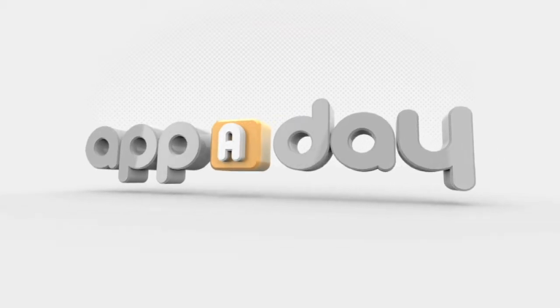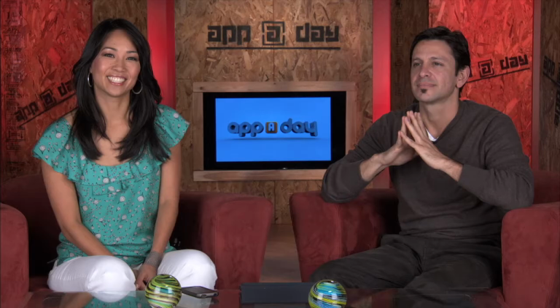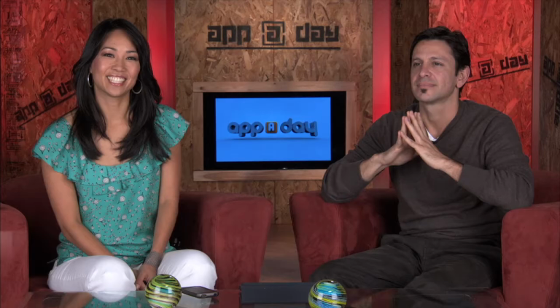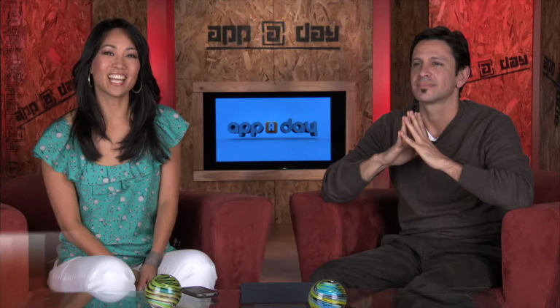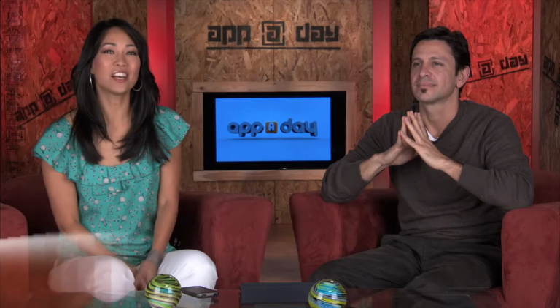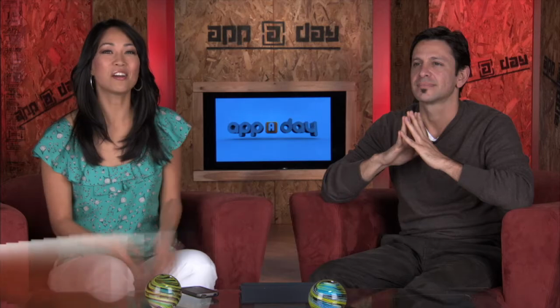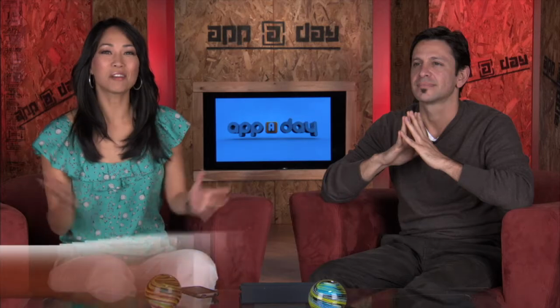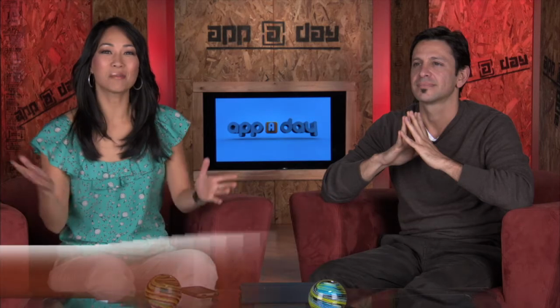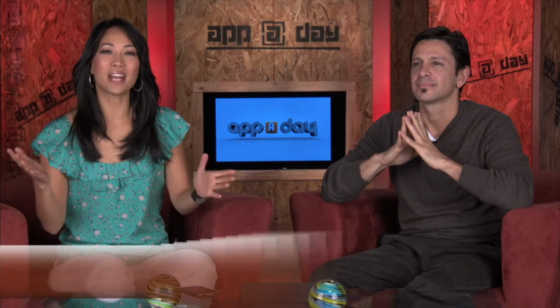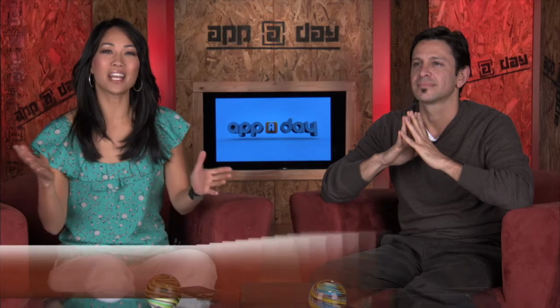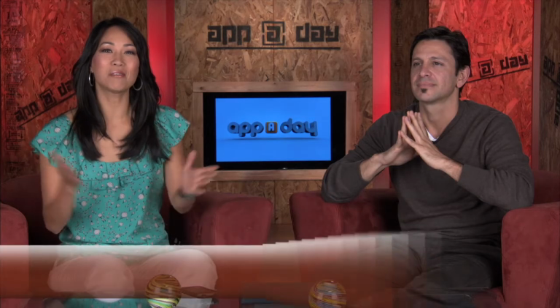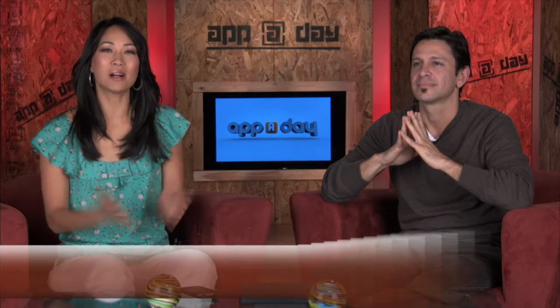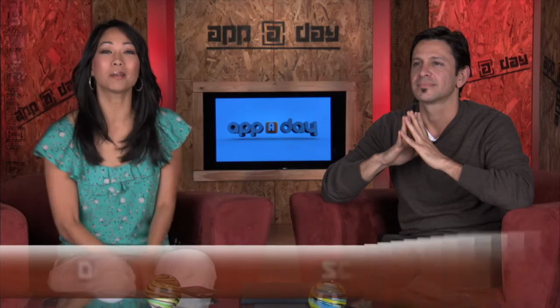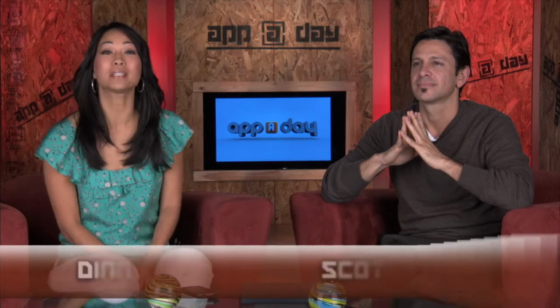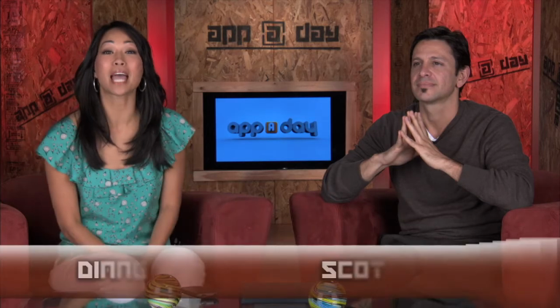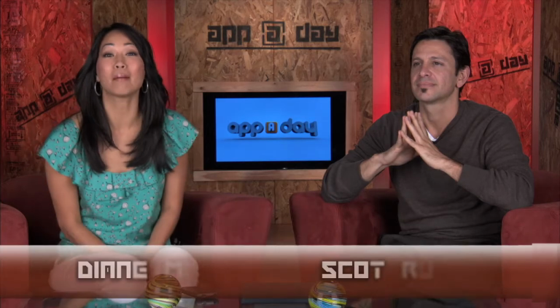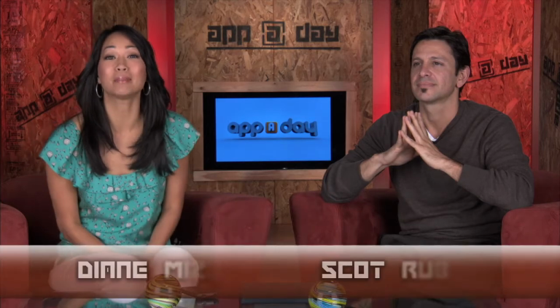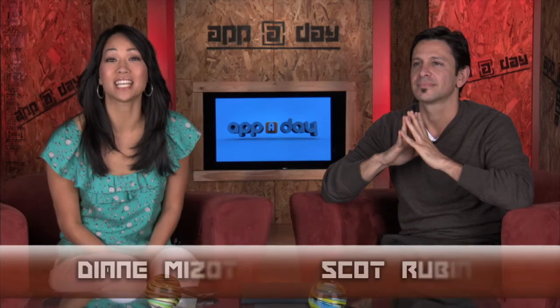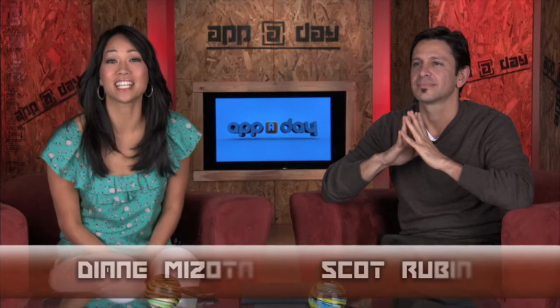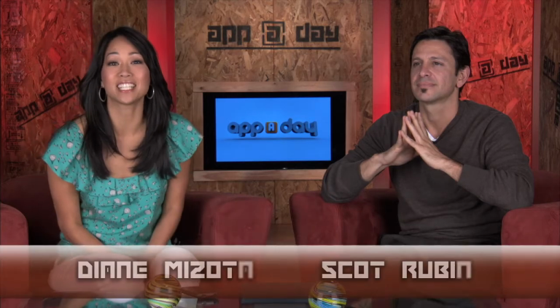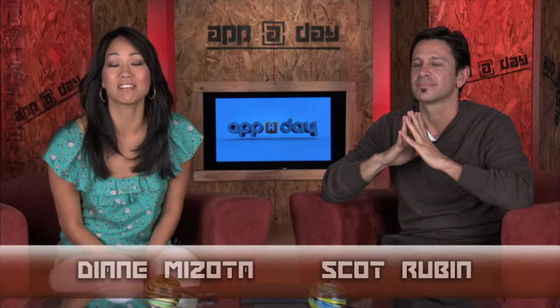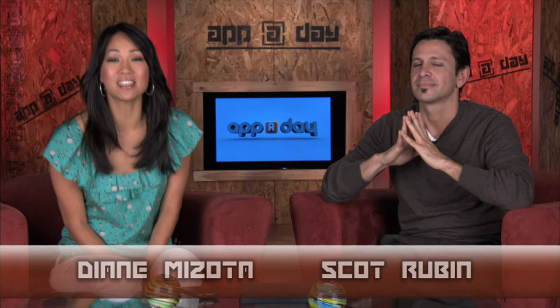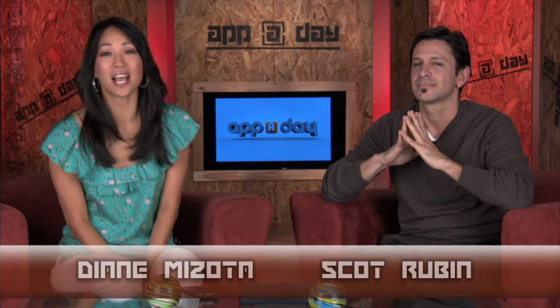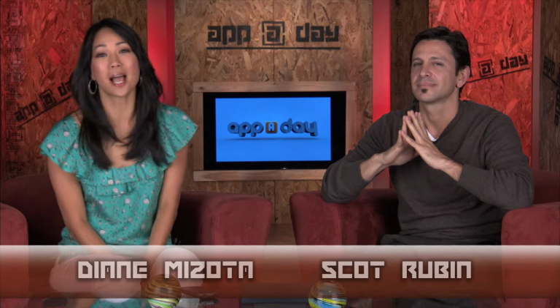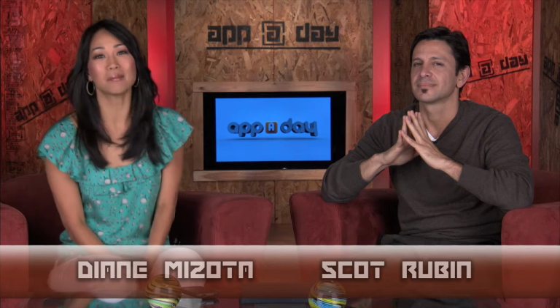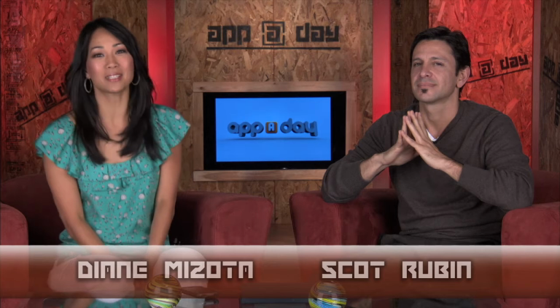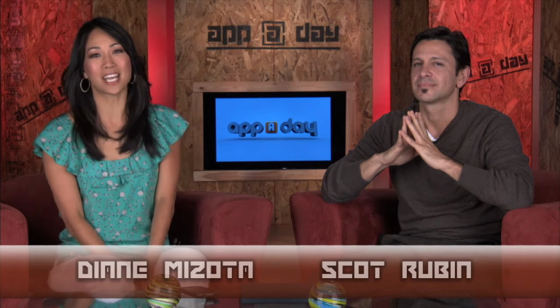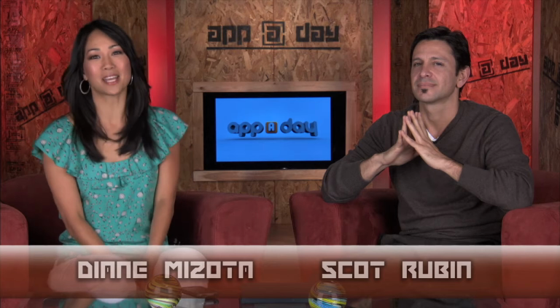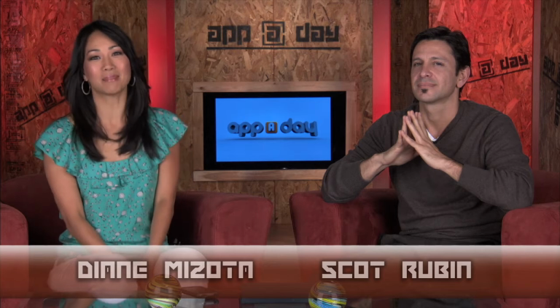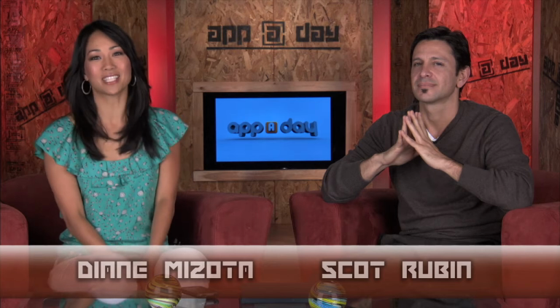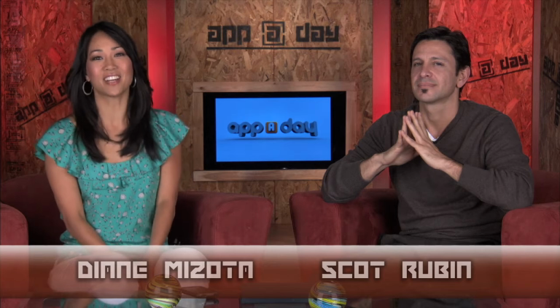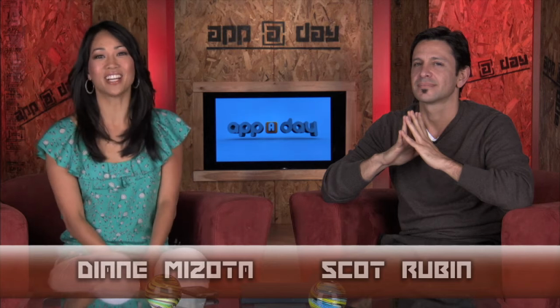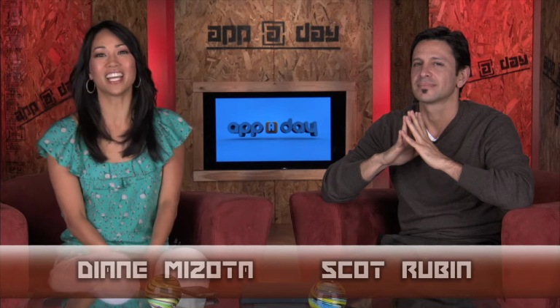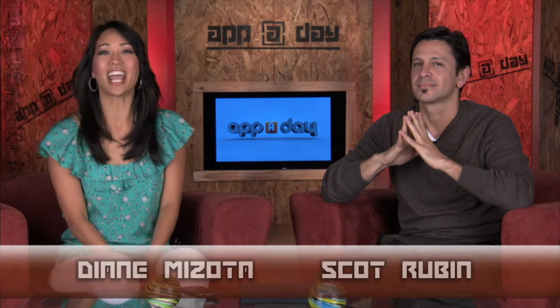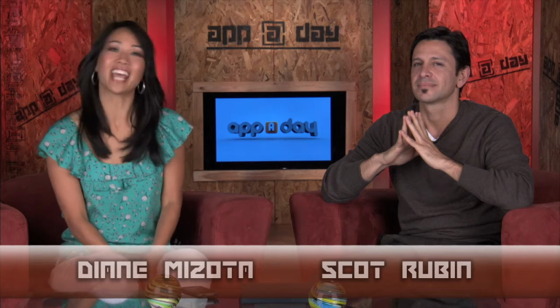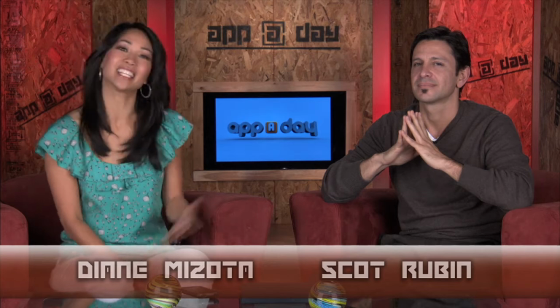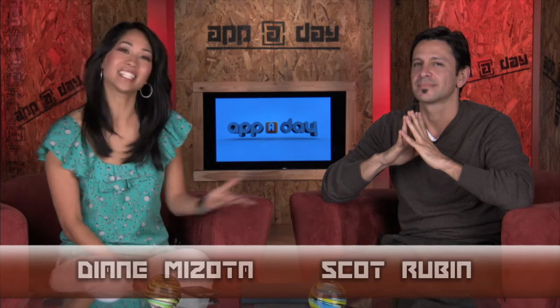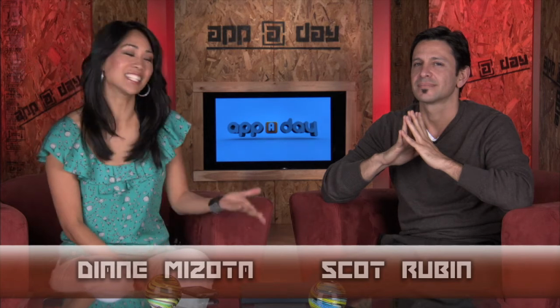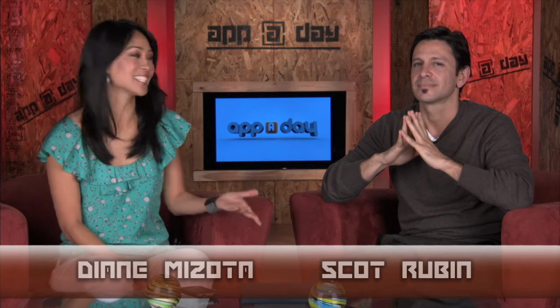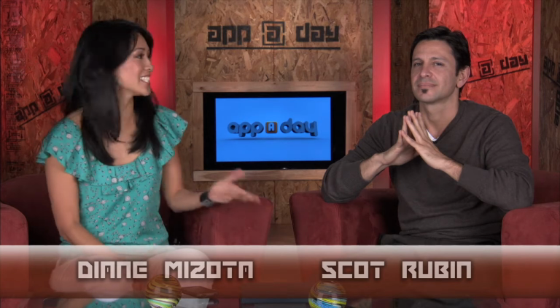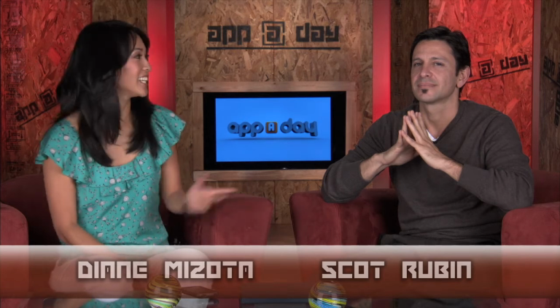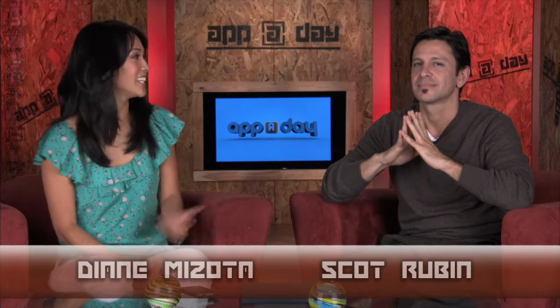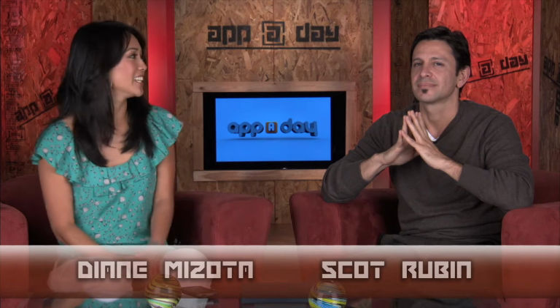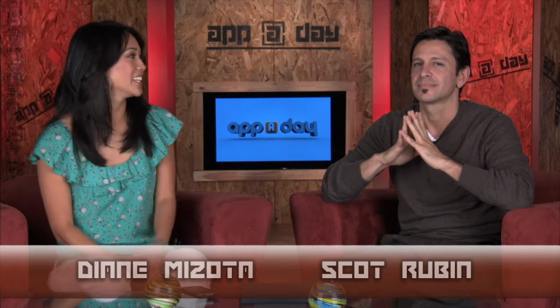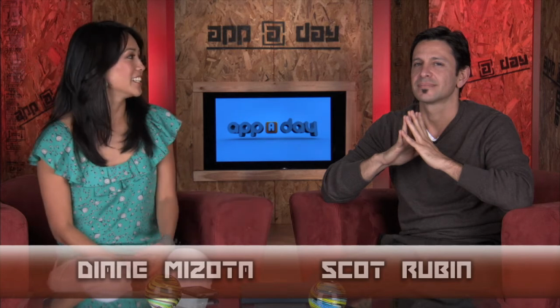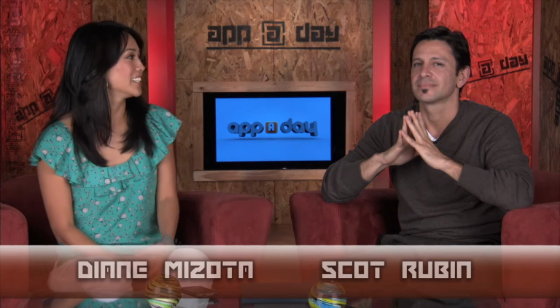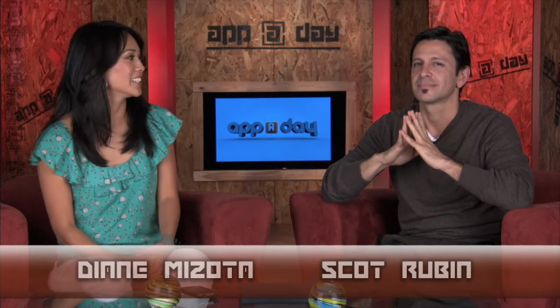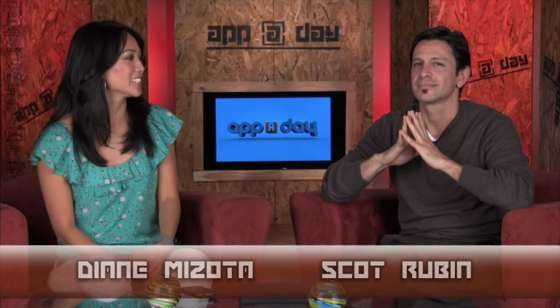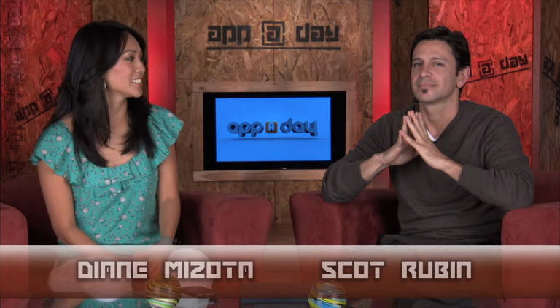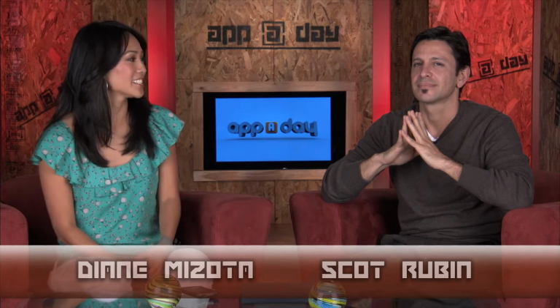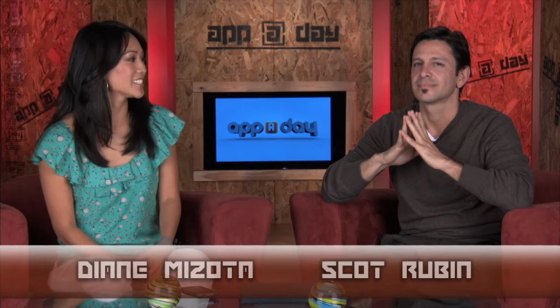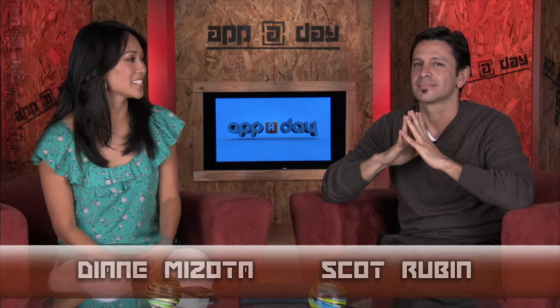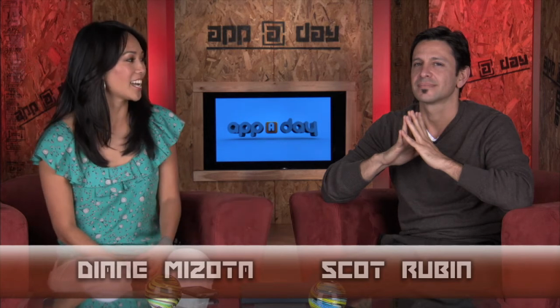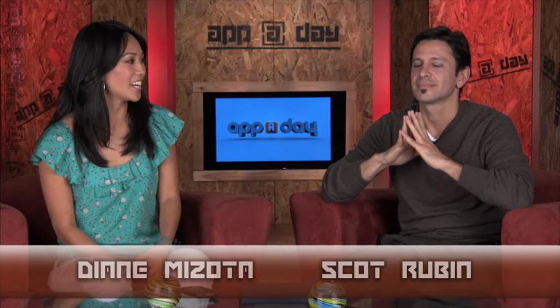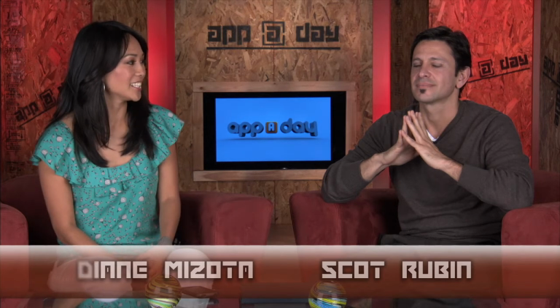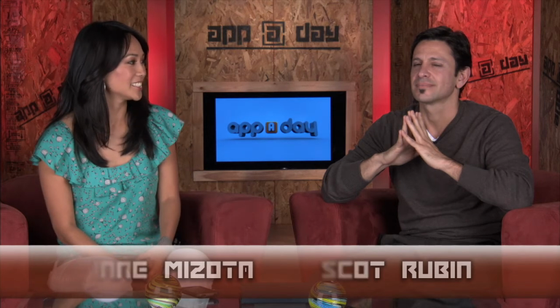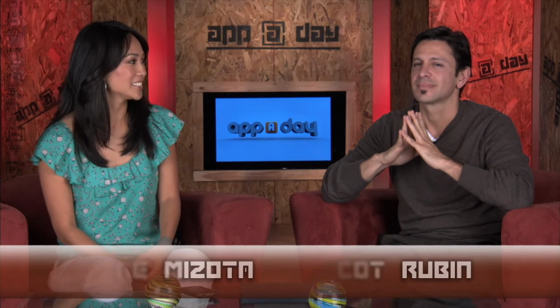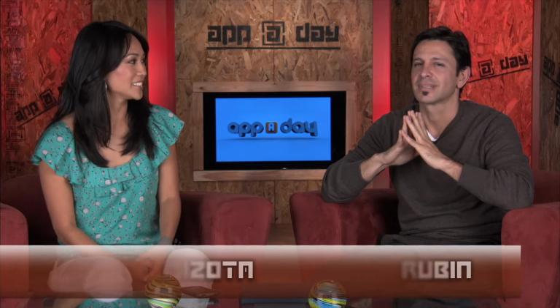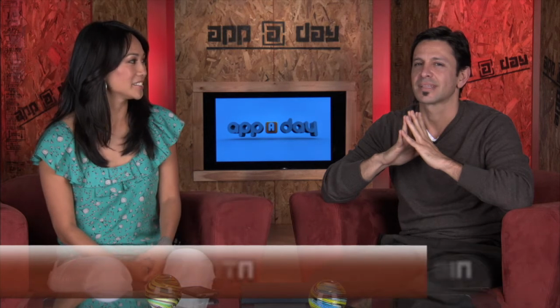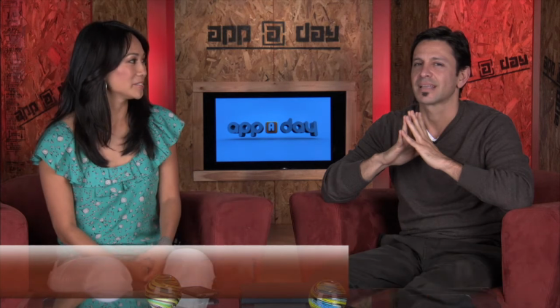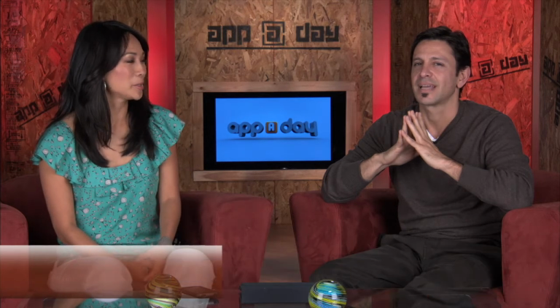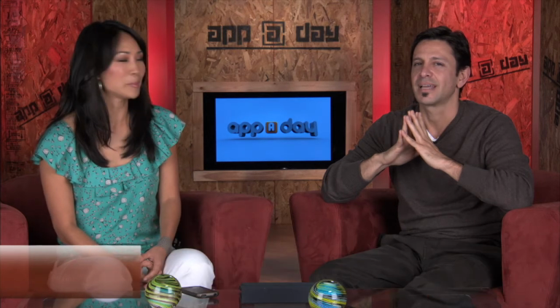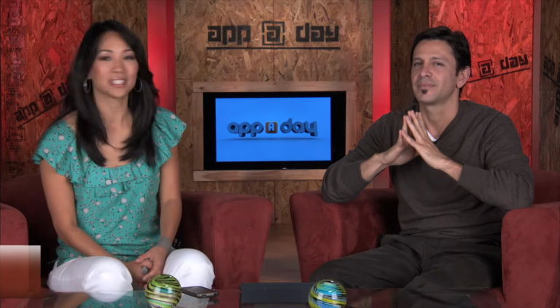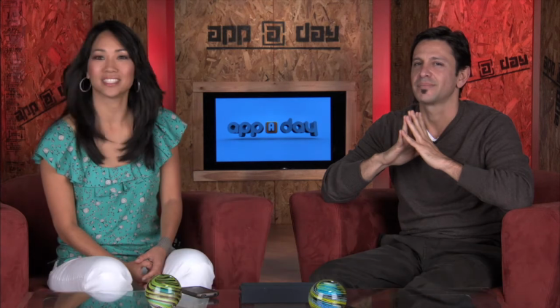Hello everybody, welcome to Appaday TV. I'm Diane Mizota and this is Scott Rubin.